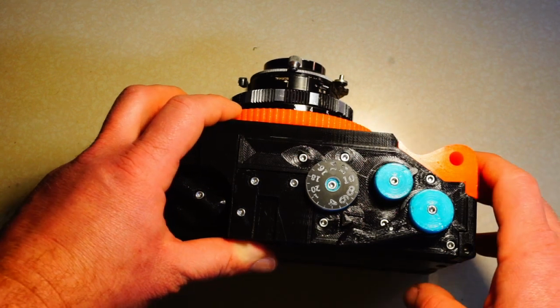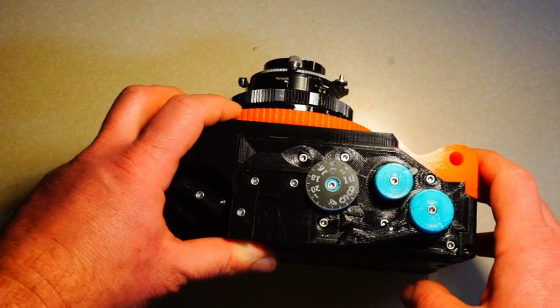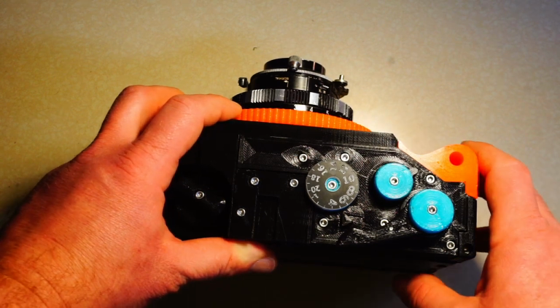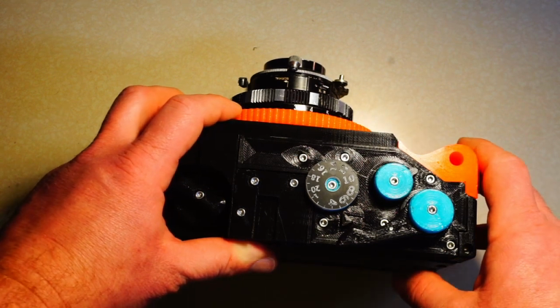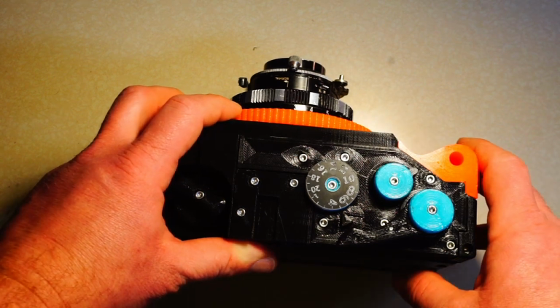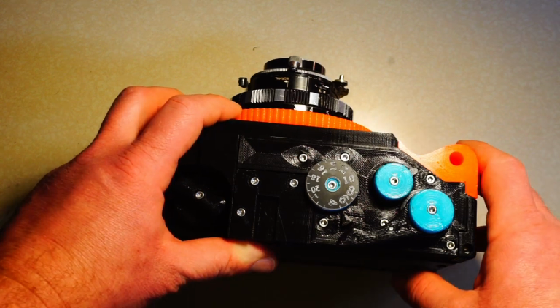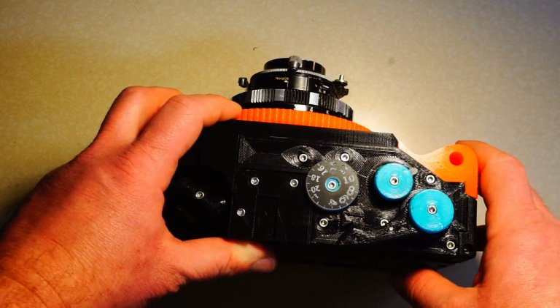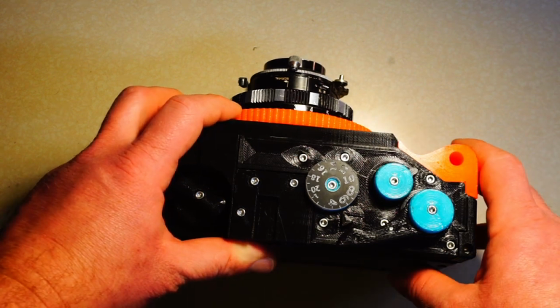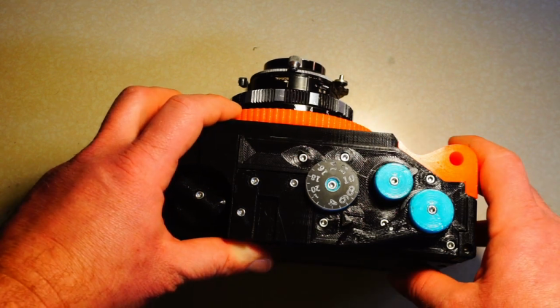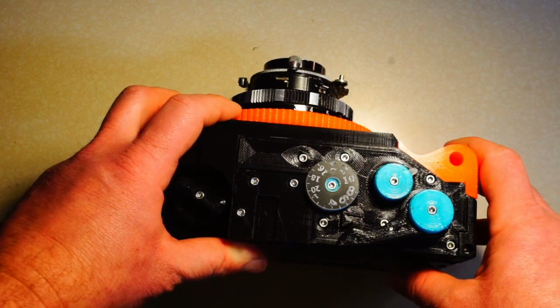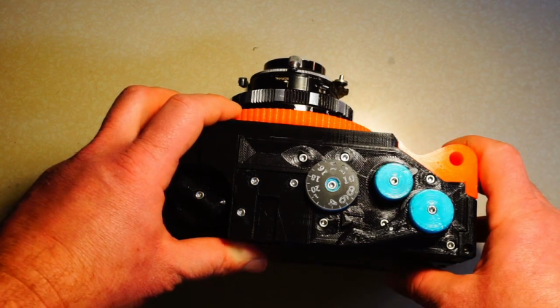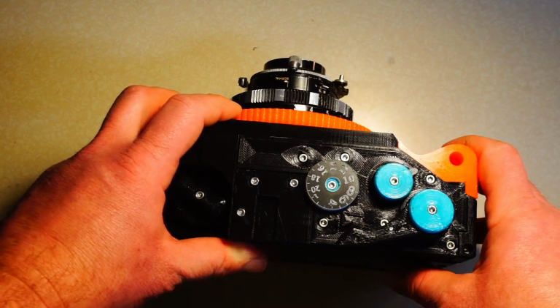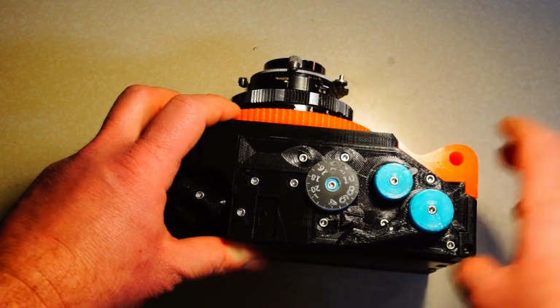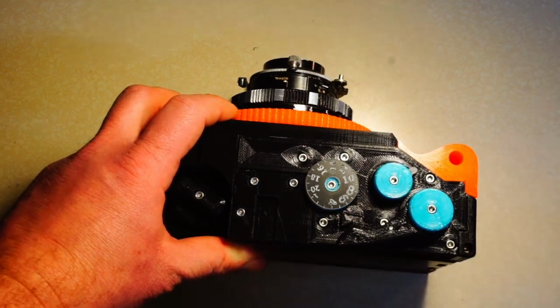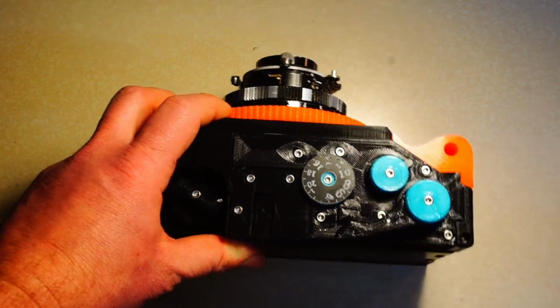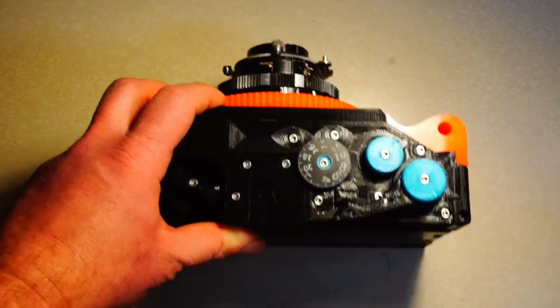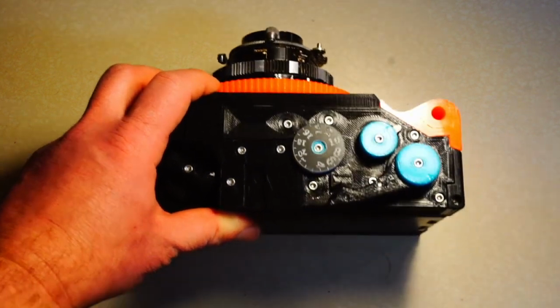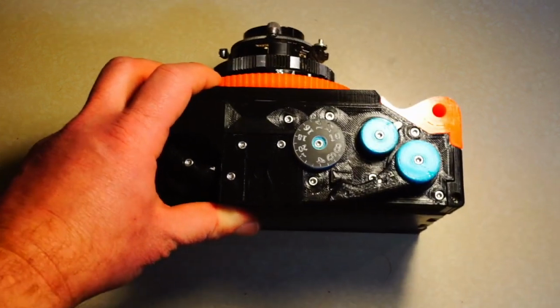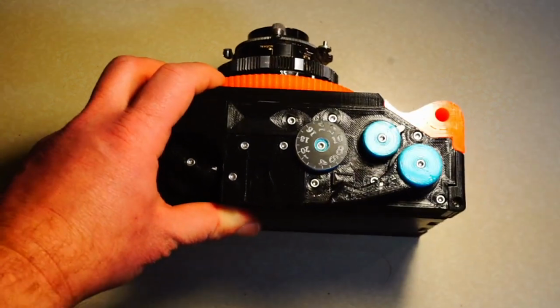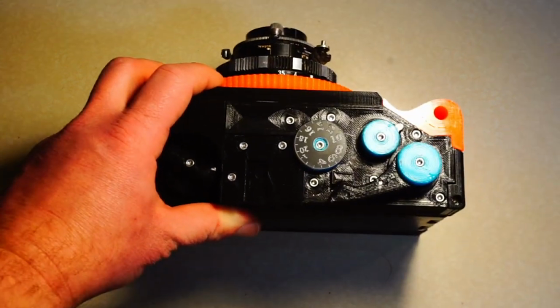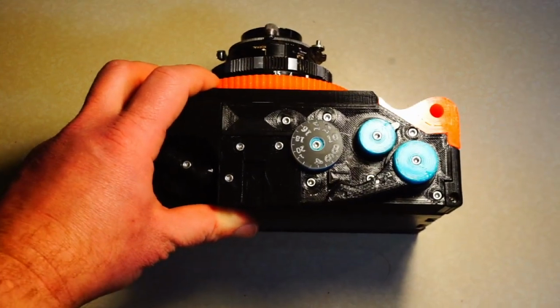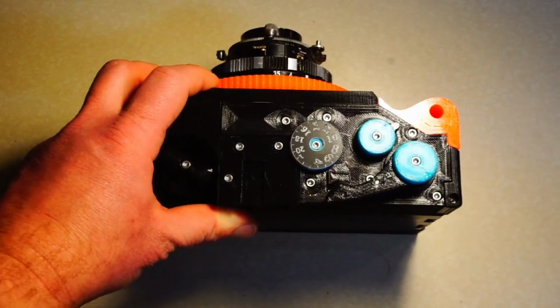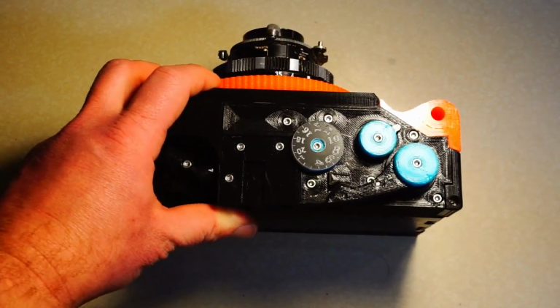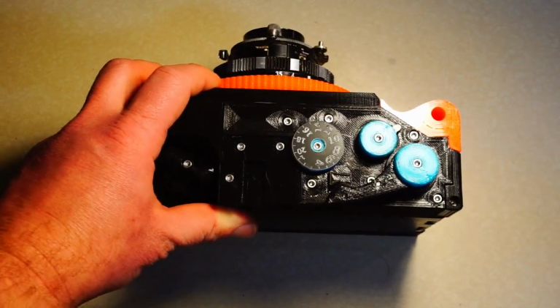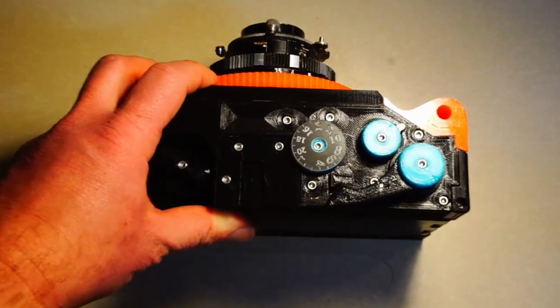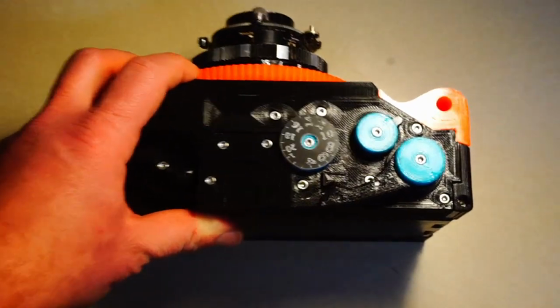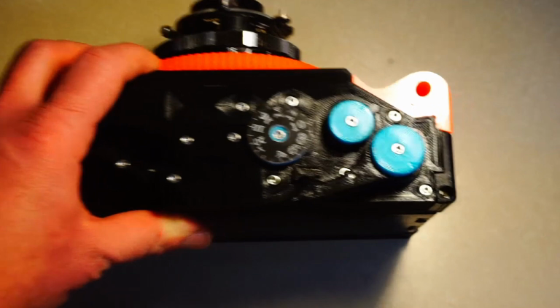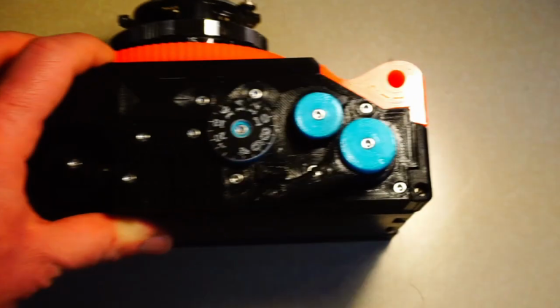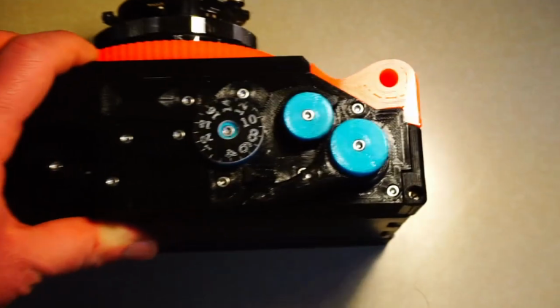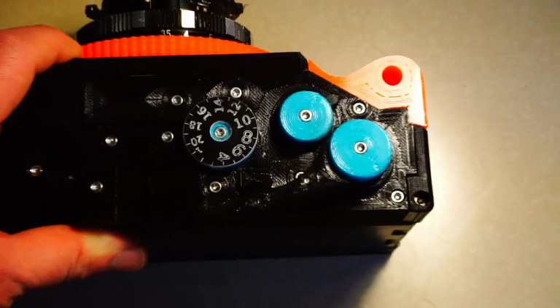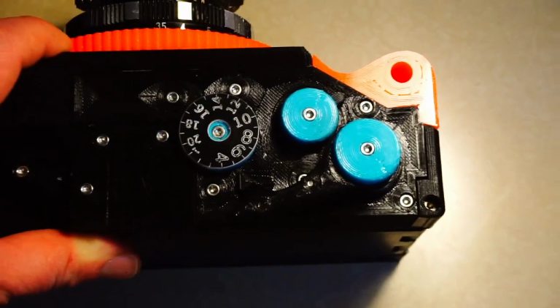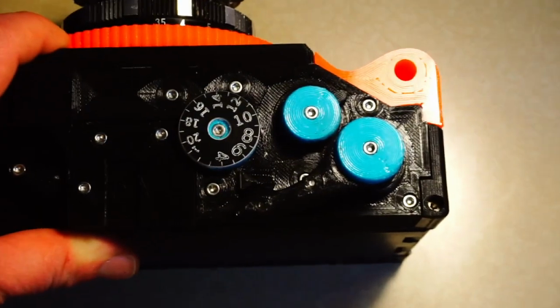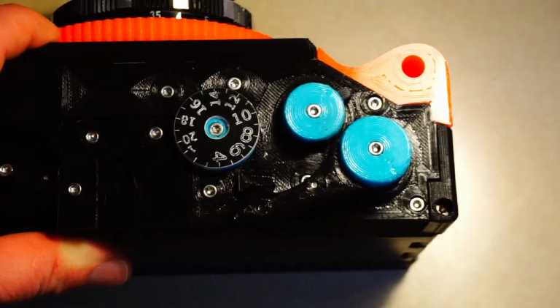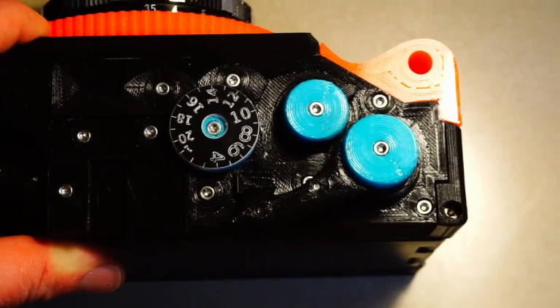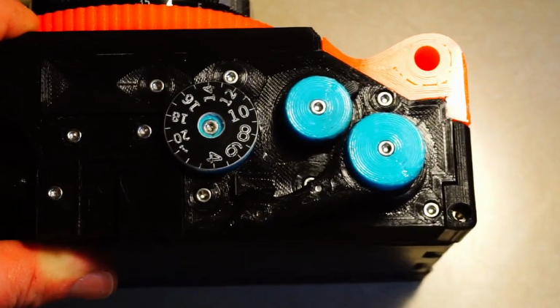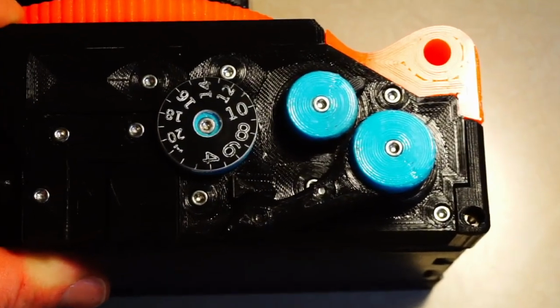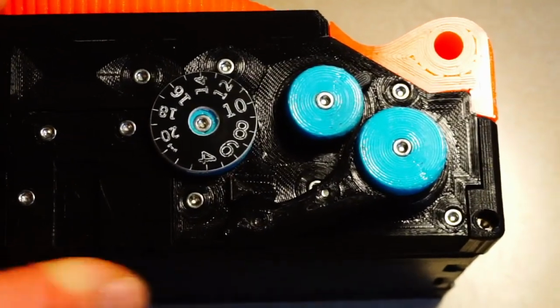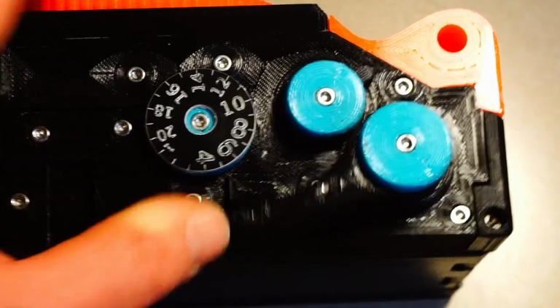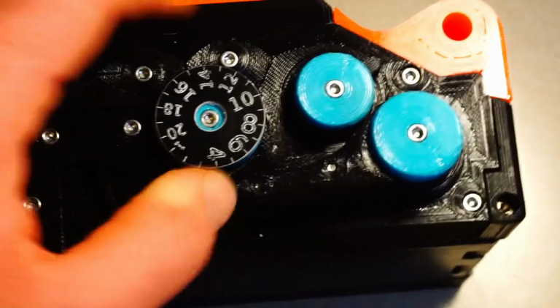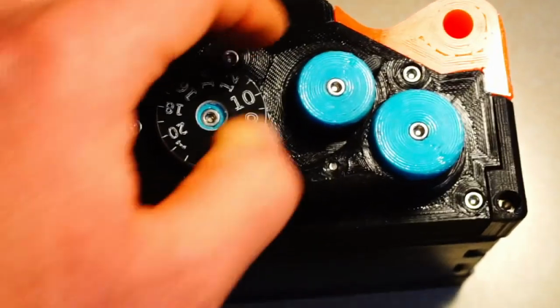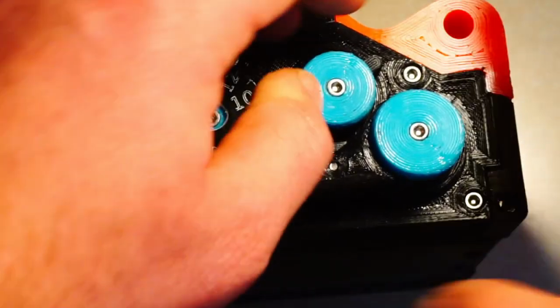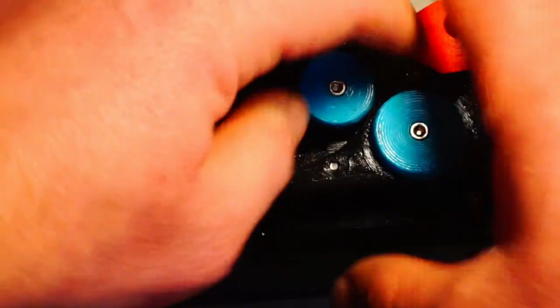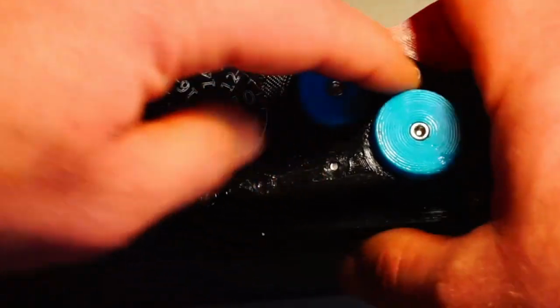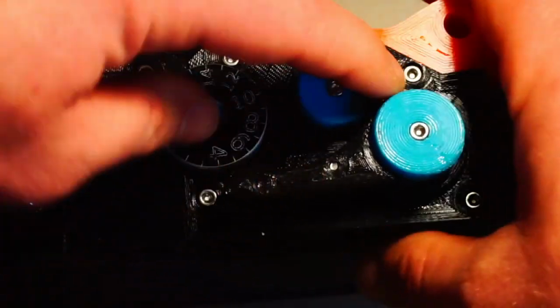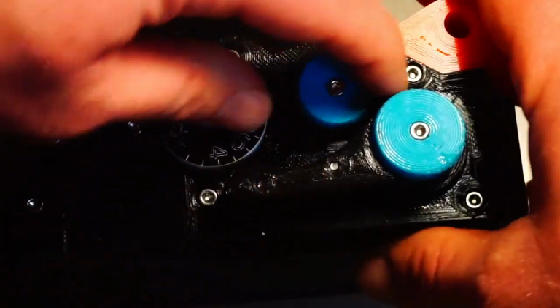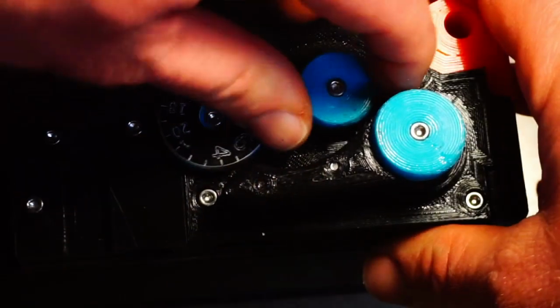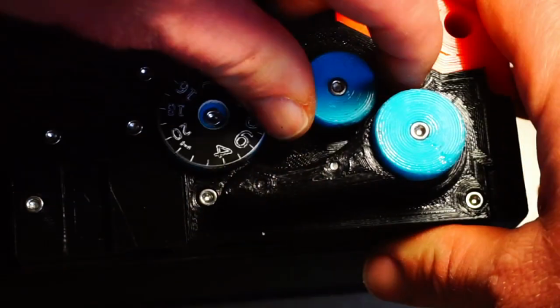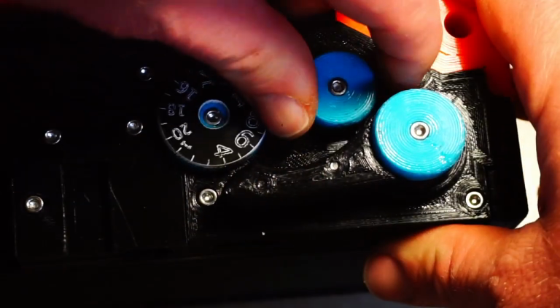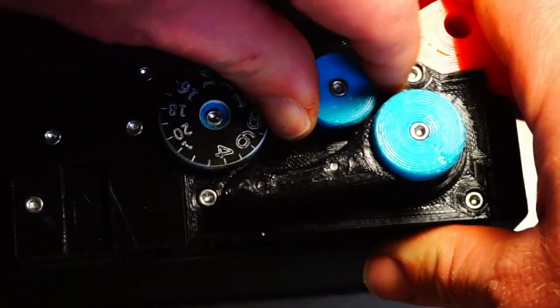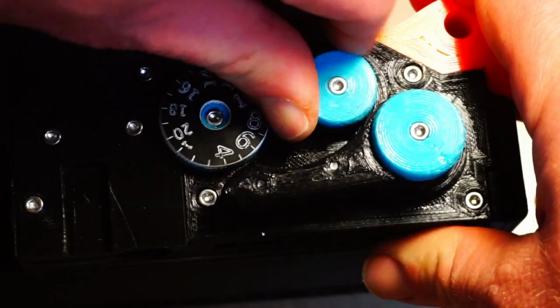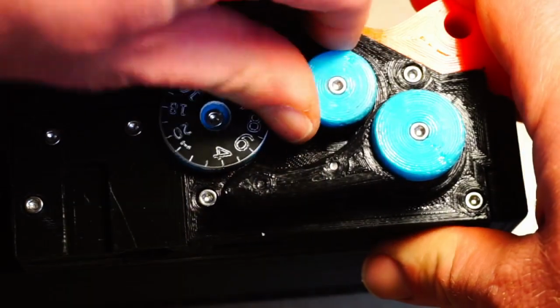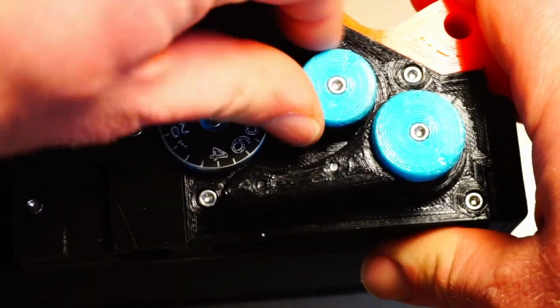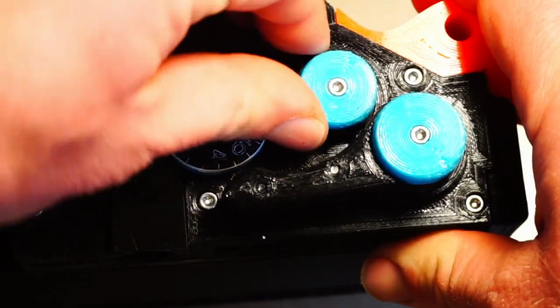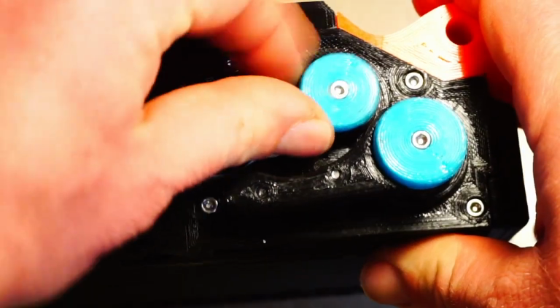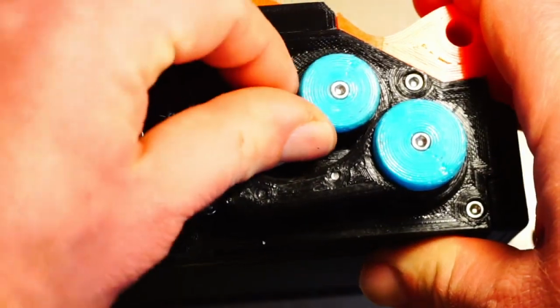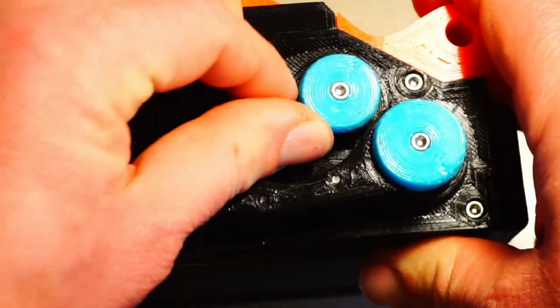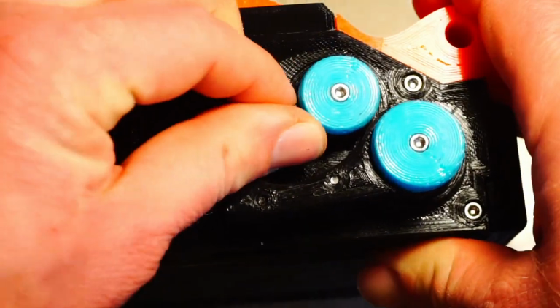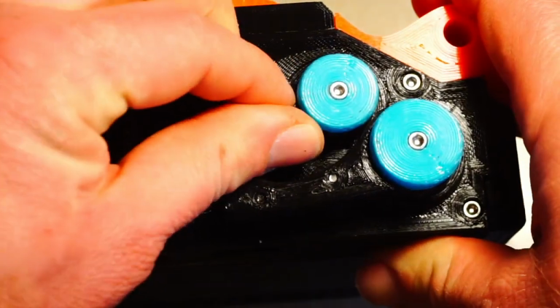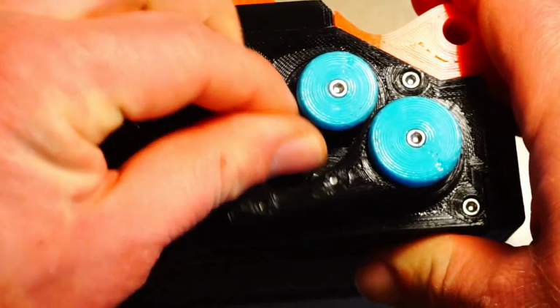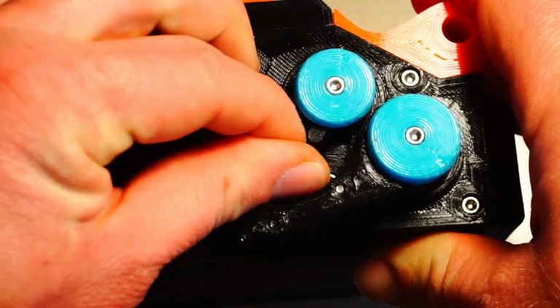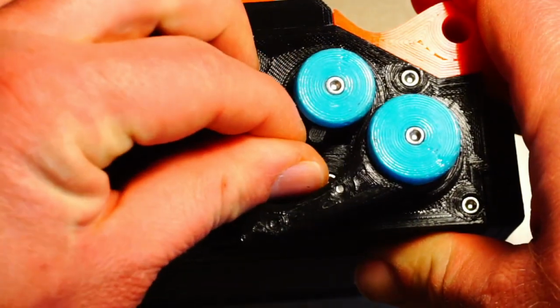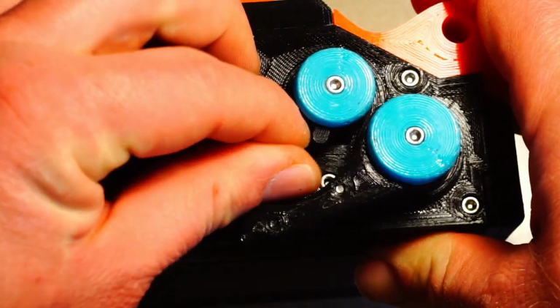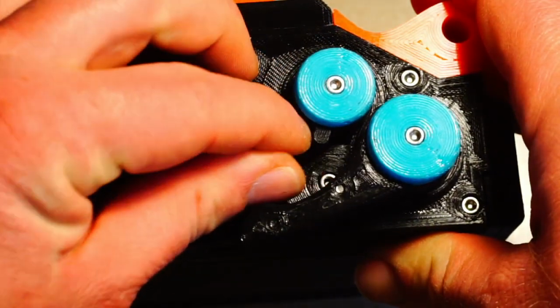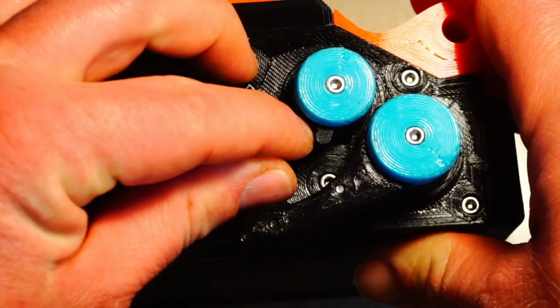I'll go over how to use Mamiya Press lenses in a bit, but now since we're looking at how to wind the Bronco Pan, let's move on to rewinding the film first.